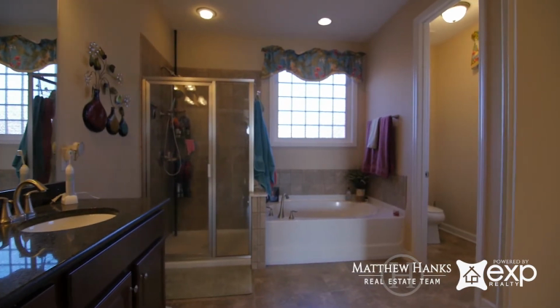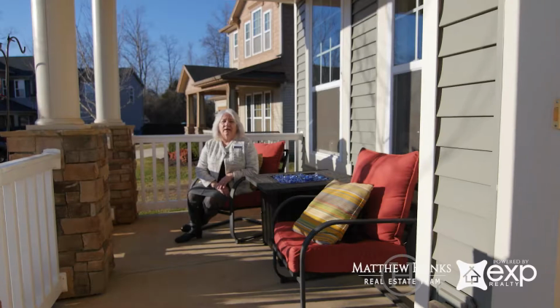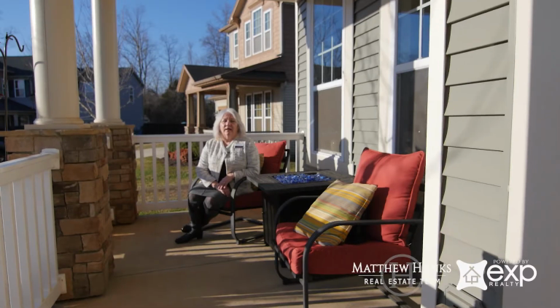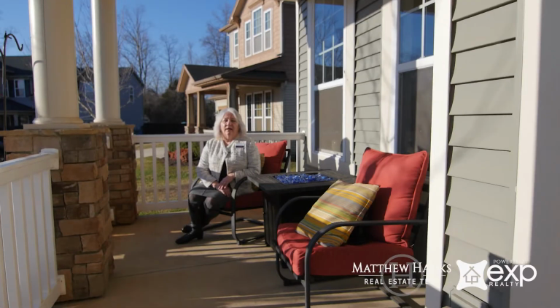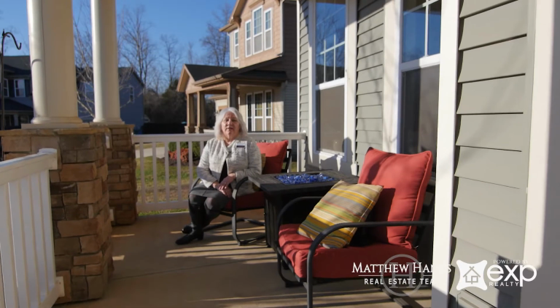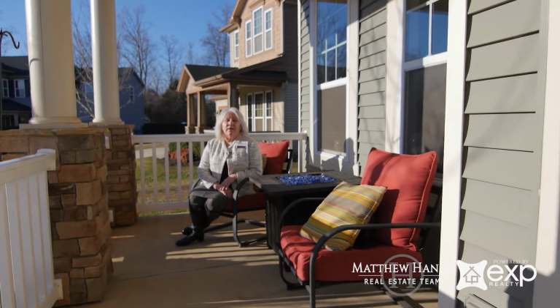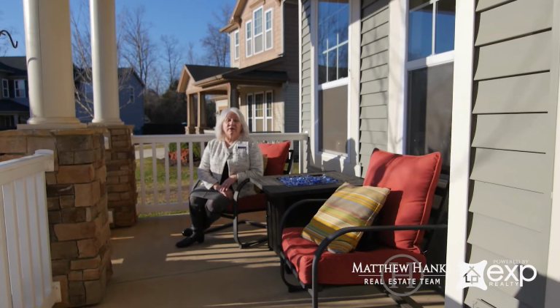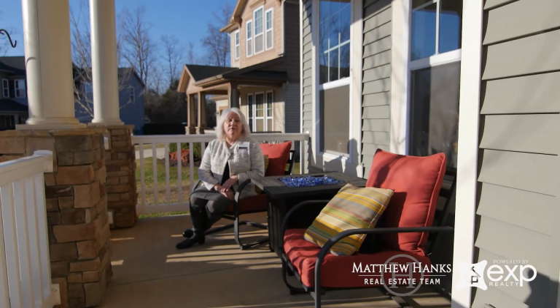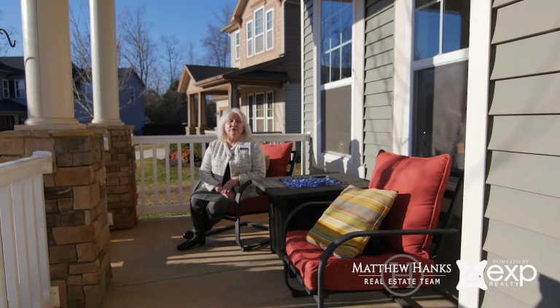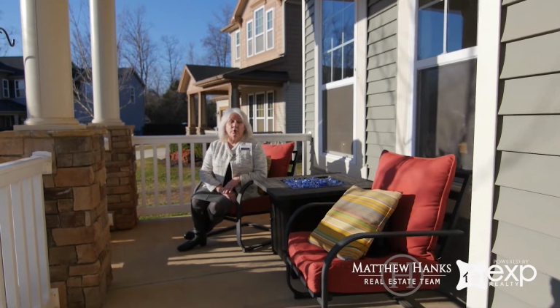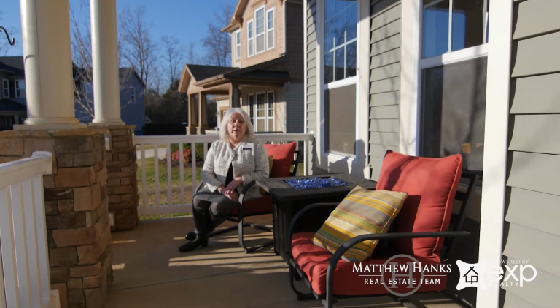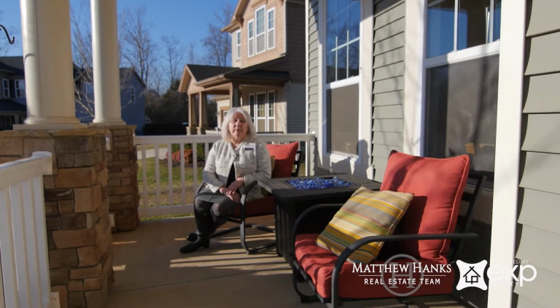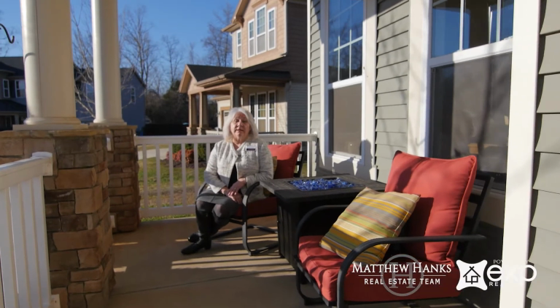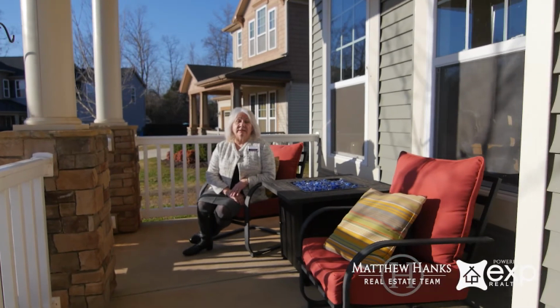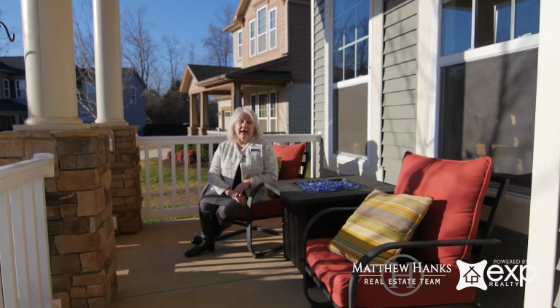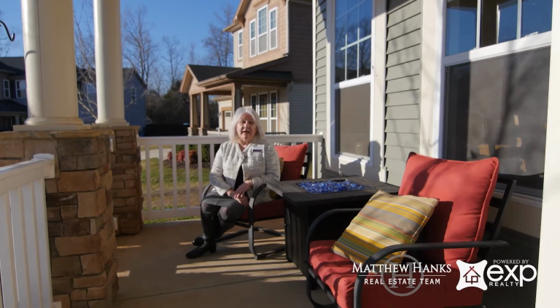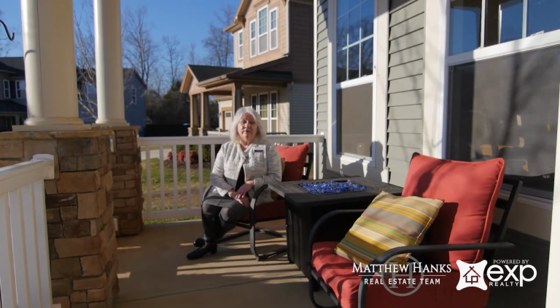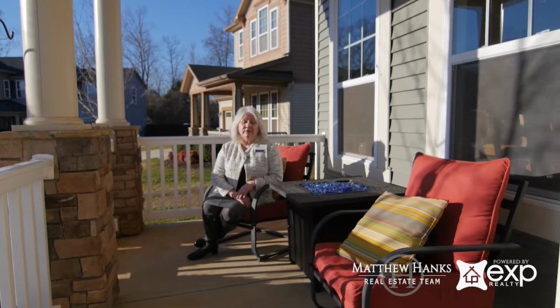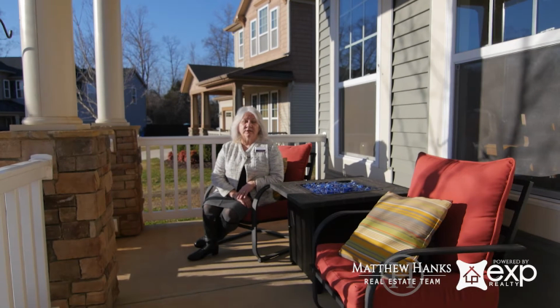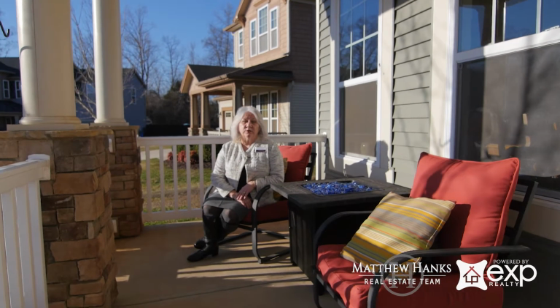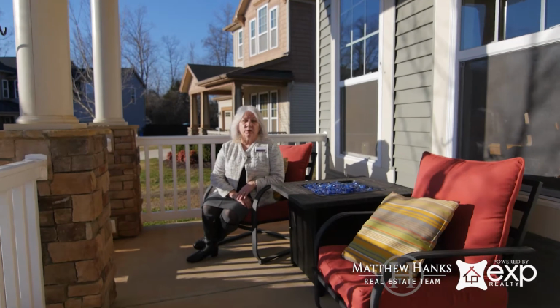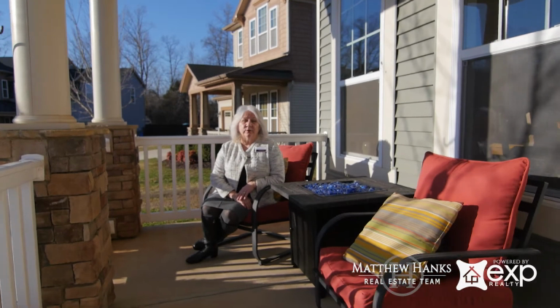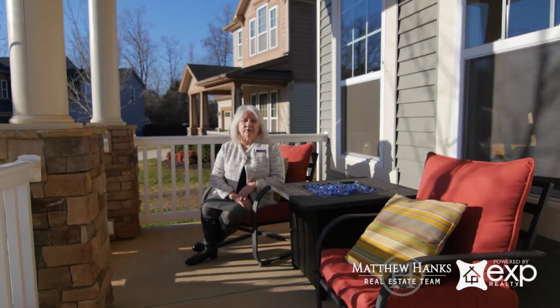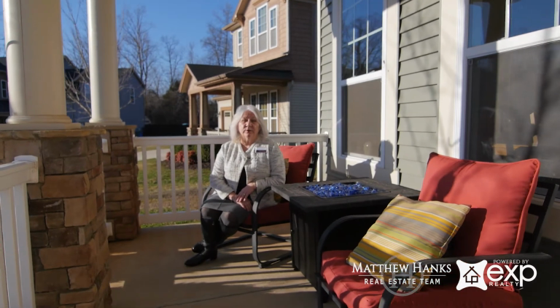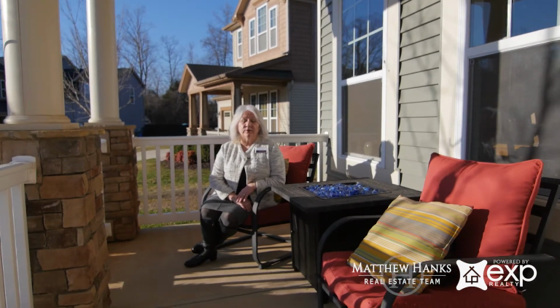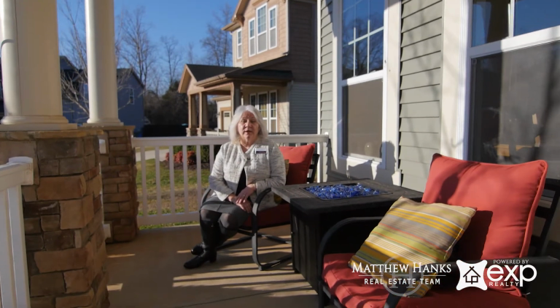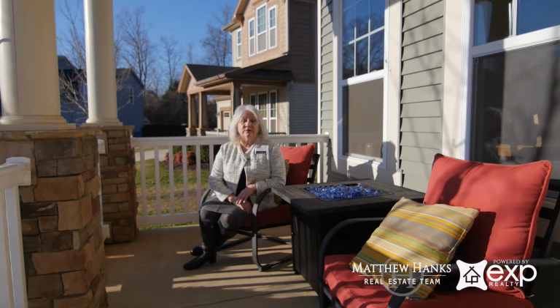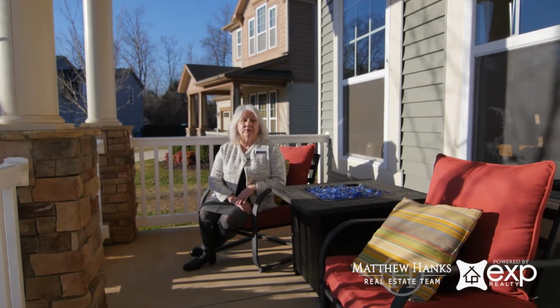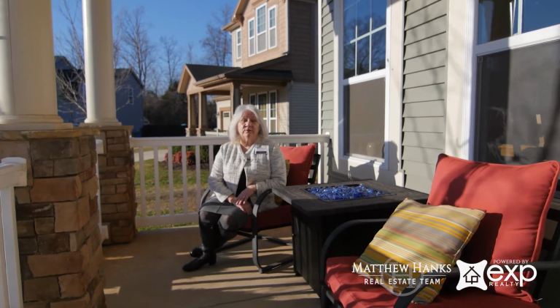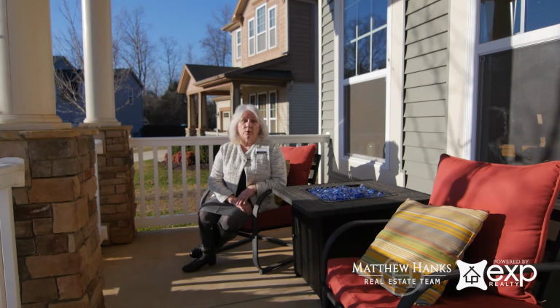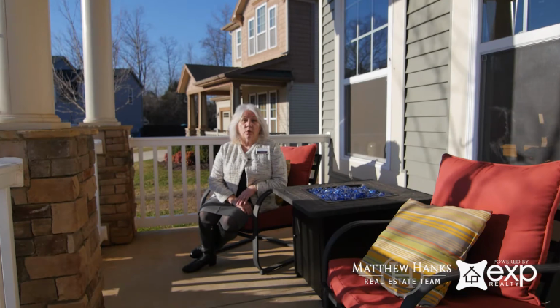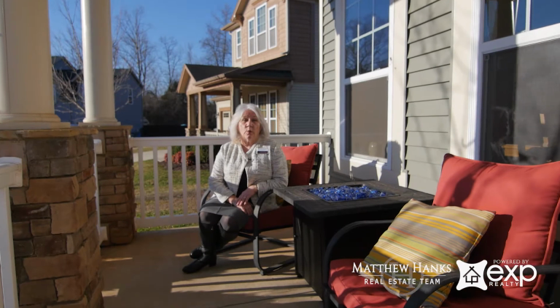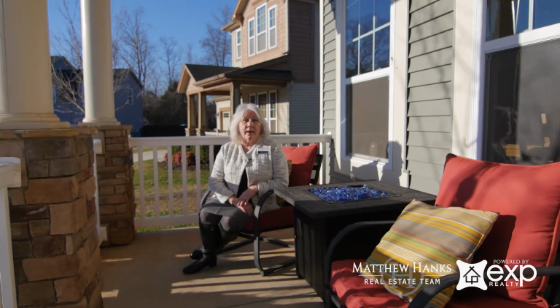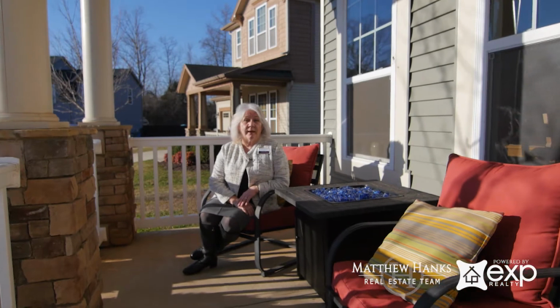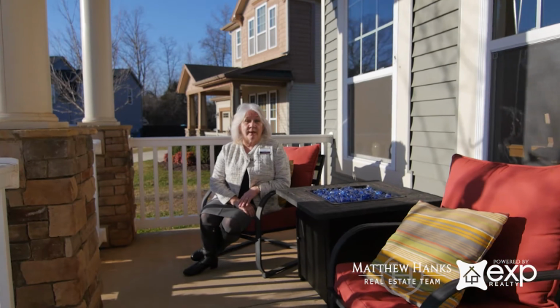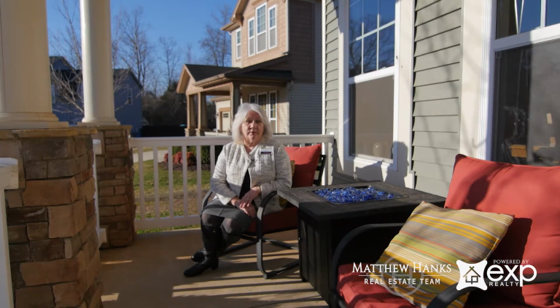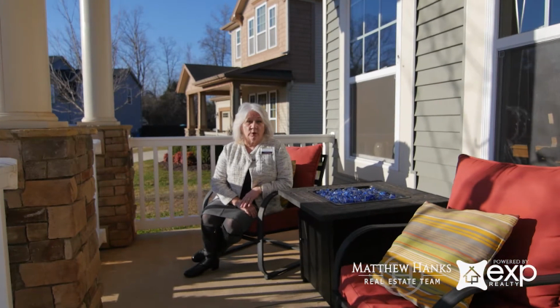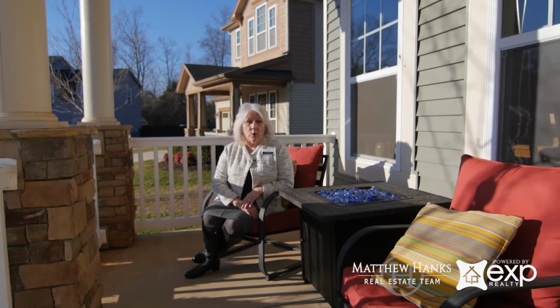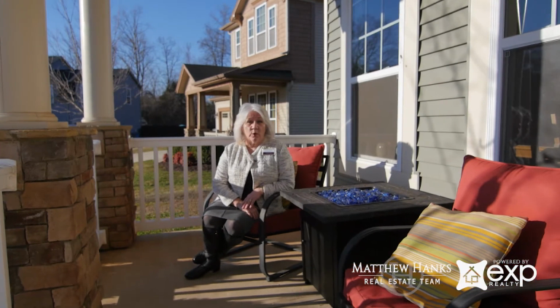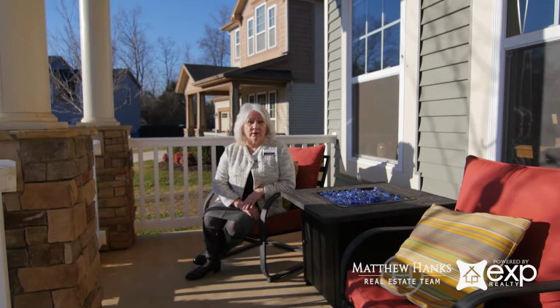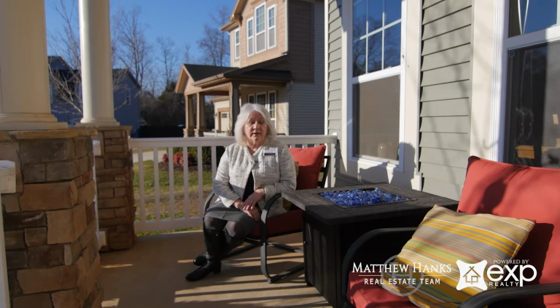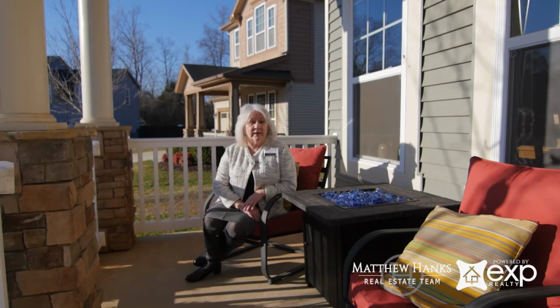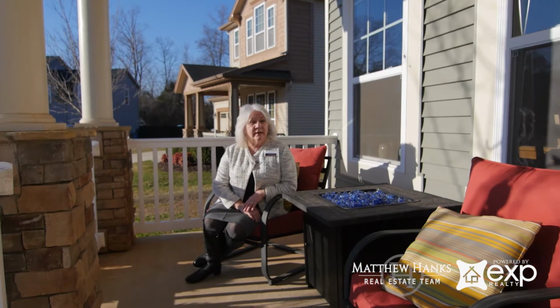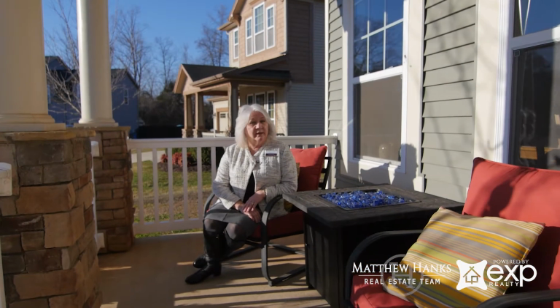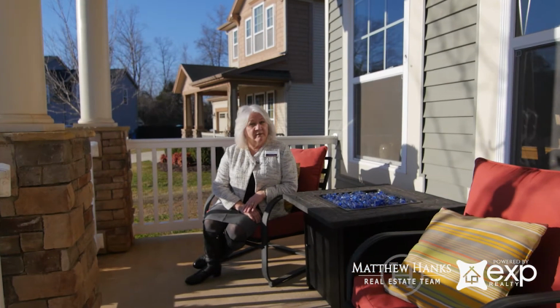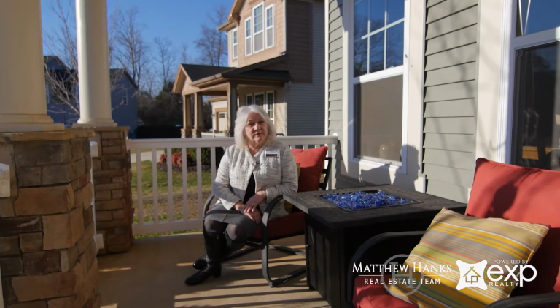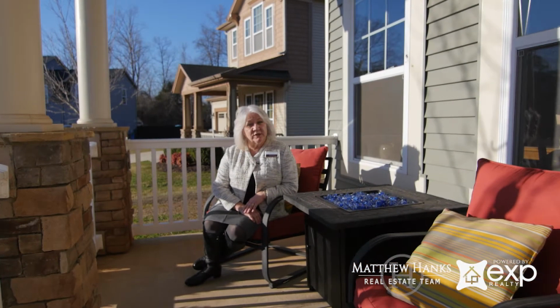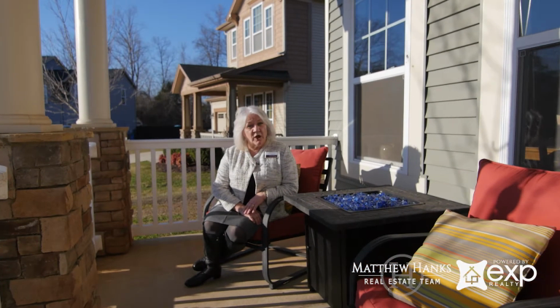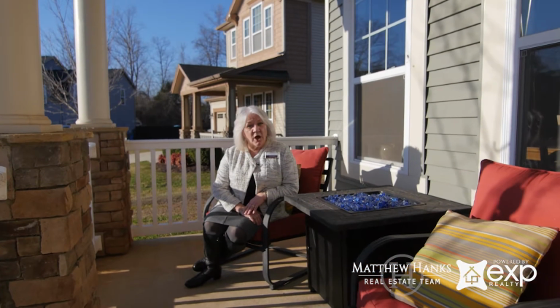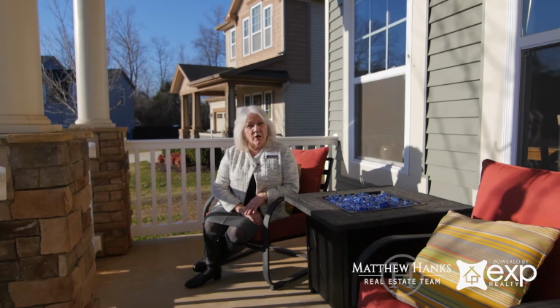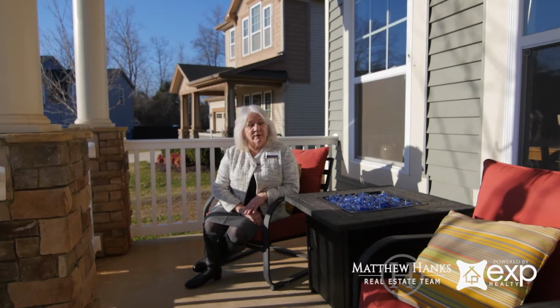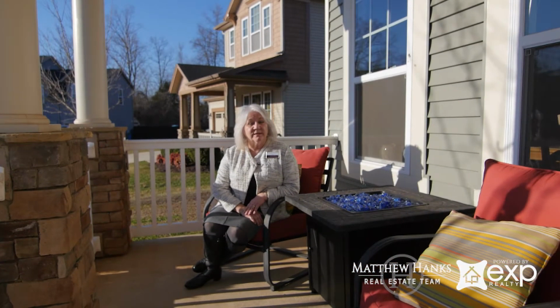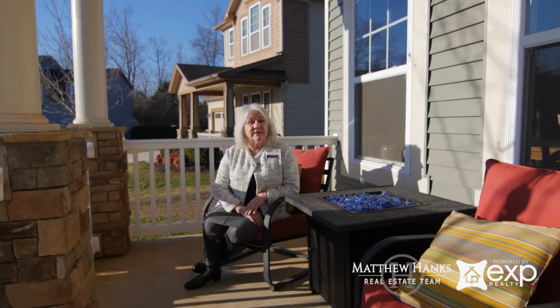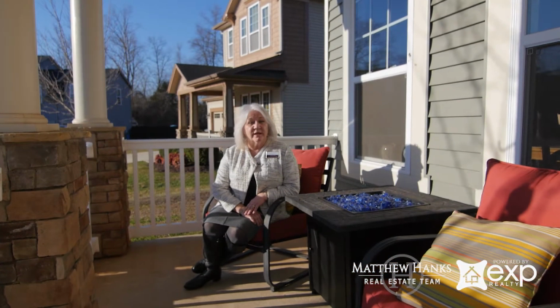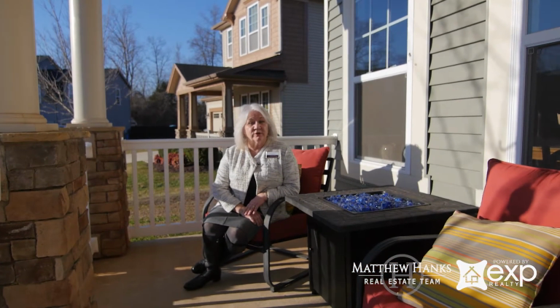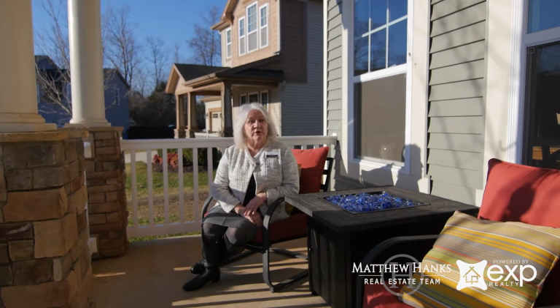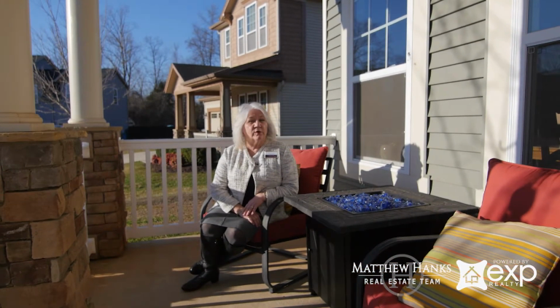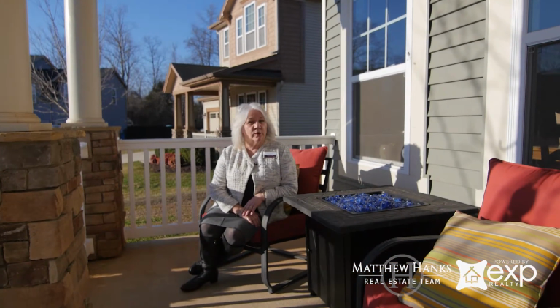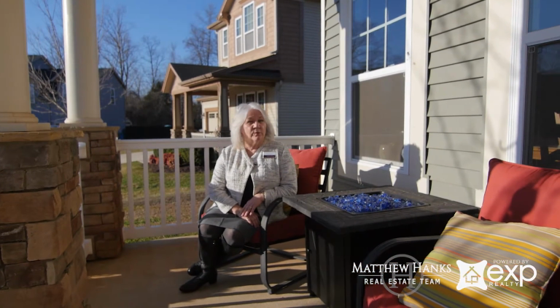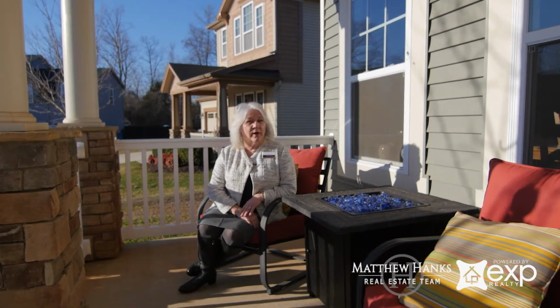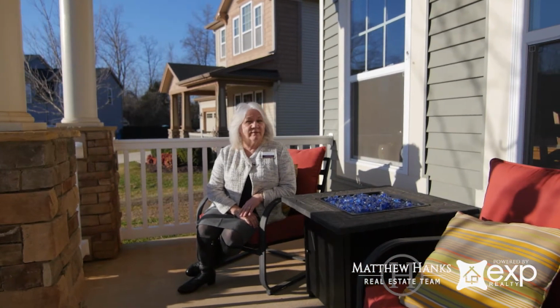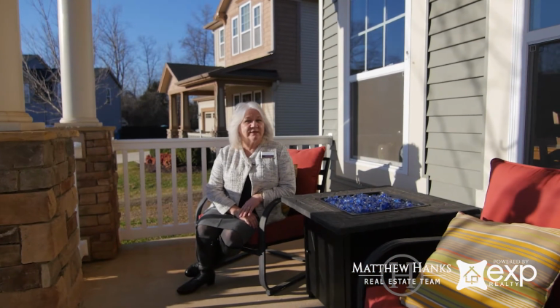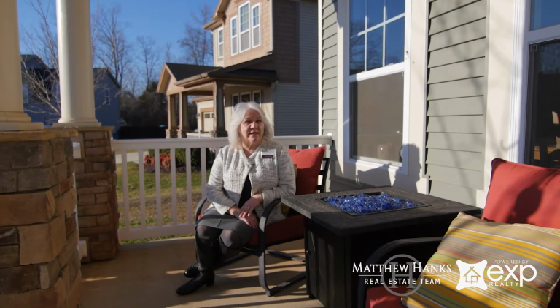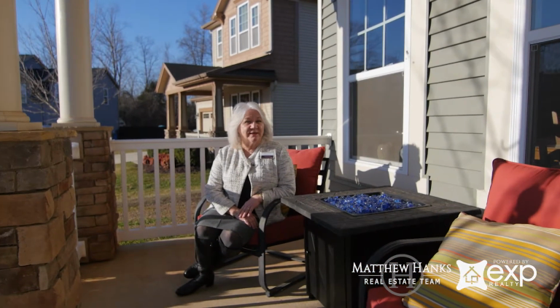Thank you for joining me today for this tour of 2004 Wade Hampton Court. Give us a call and schedule your own private time.